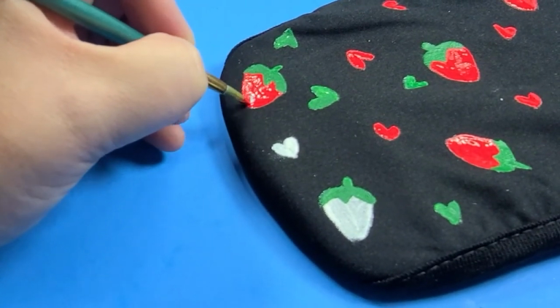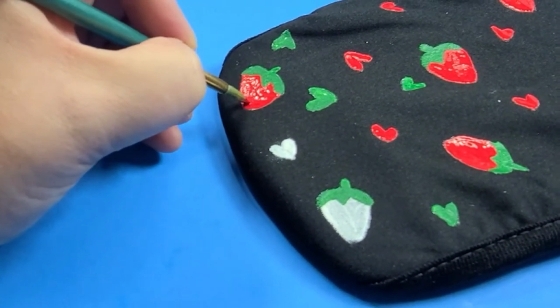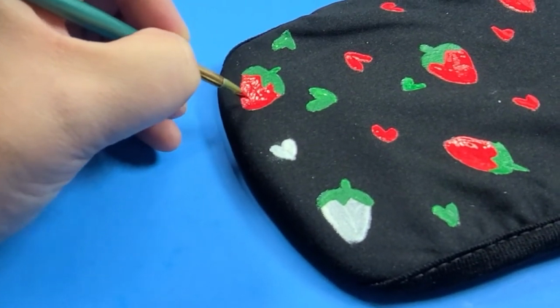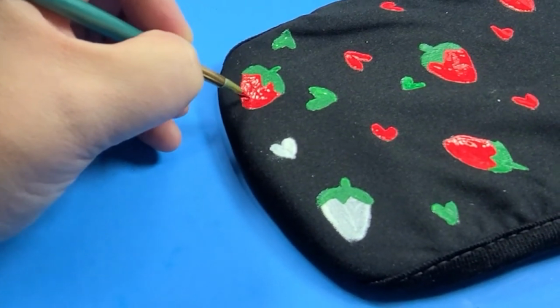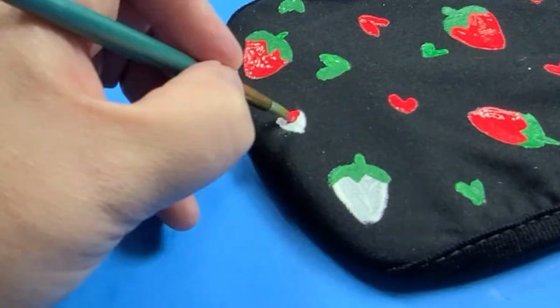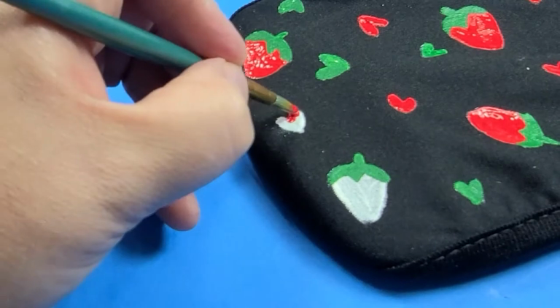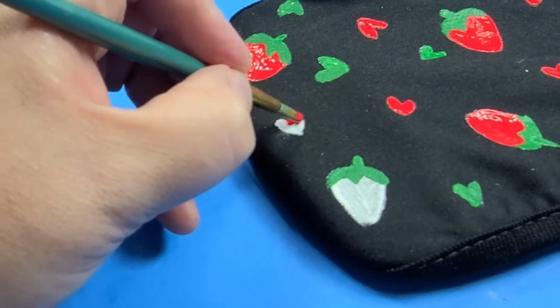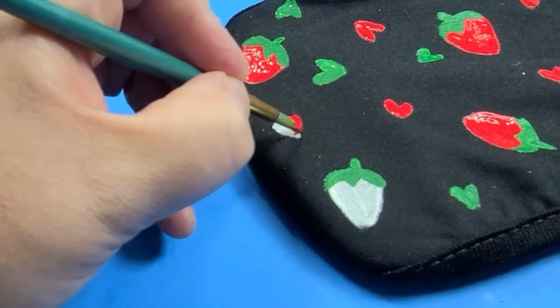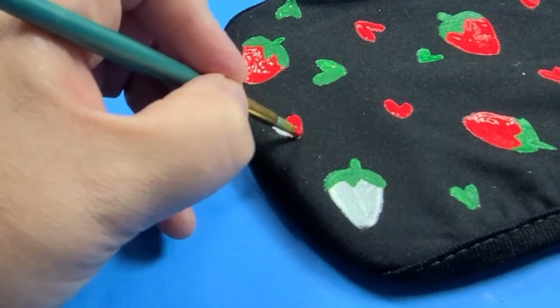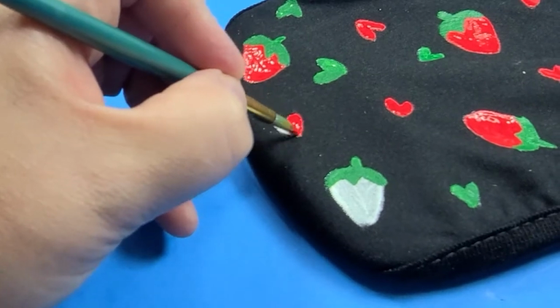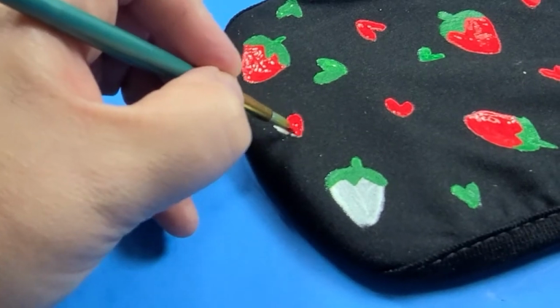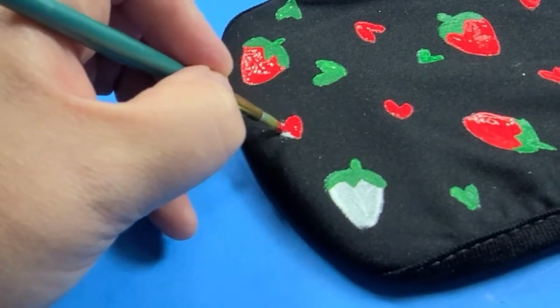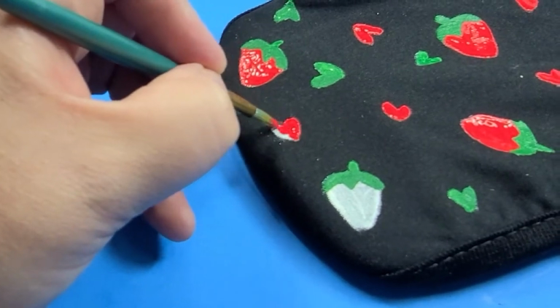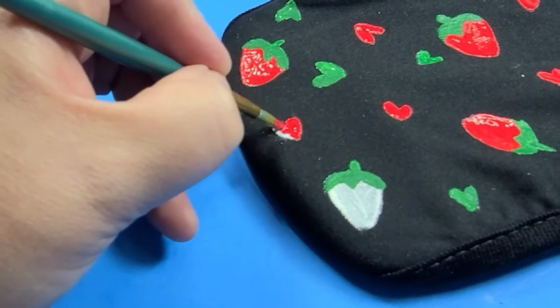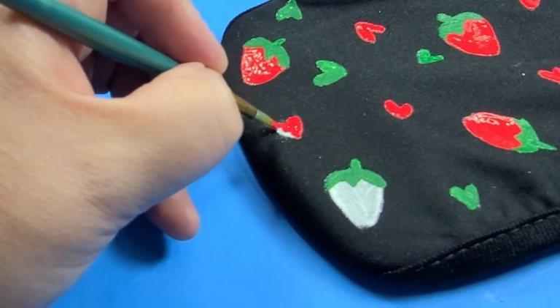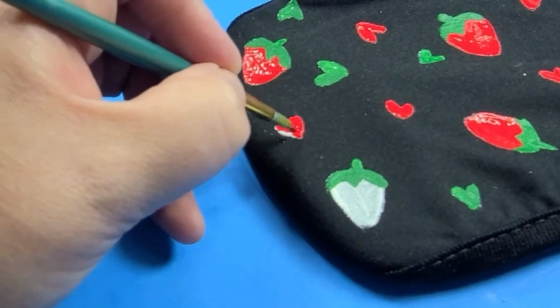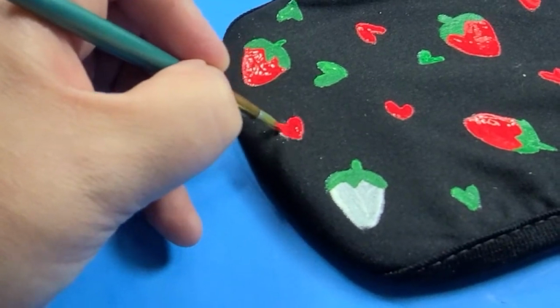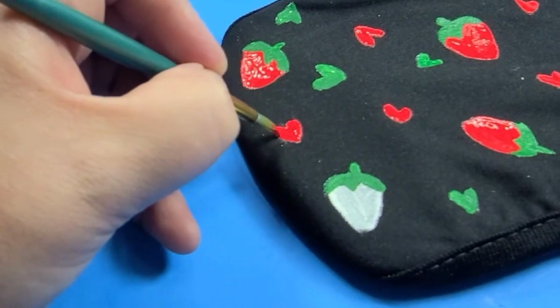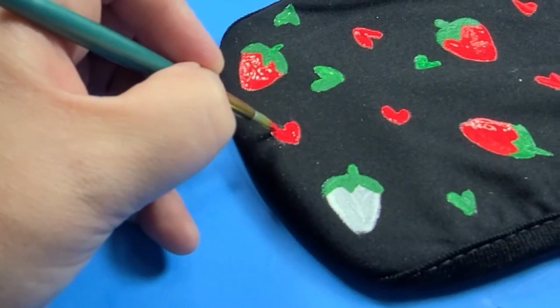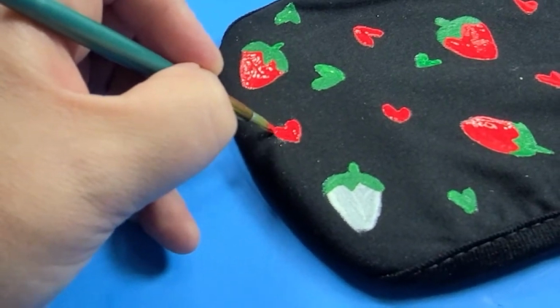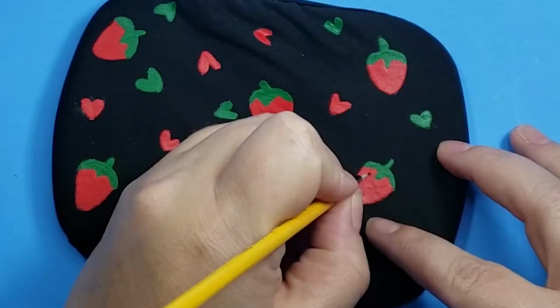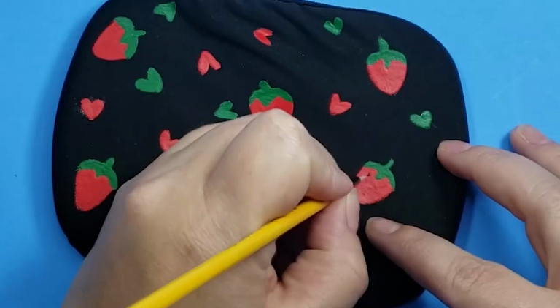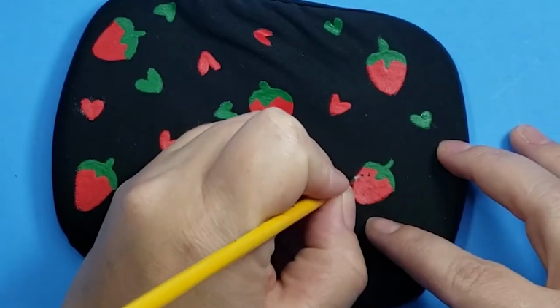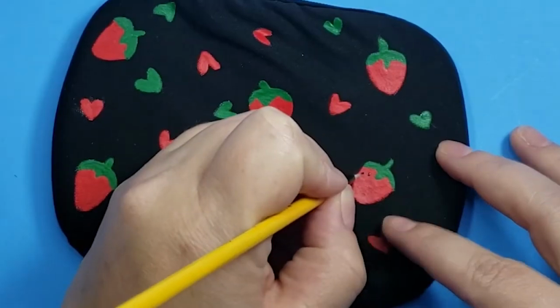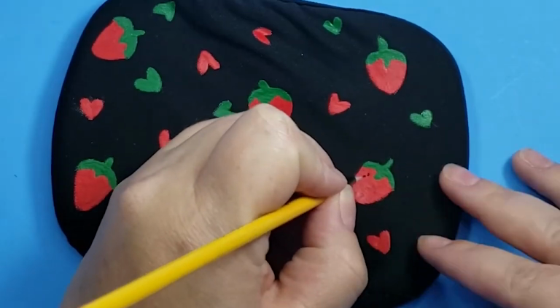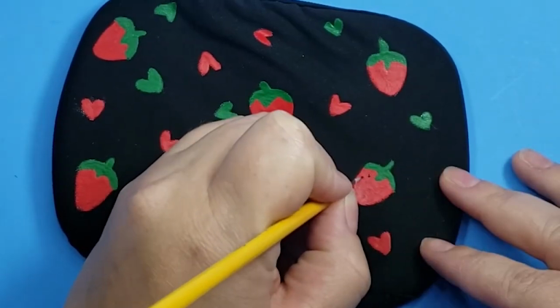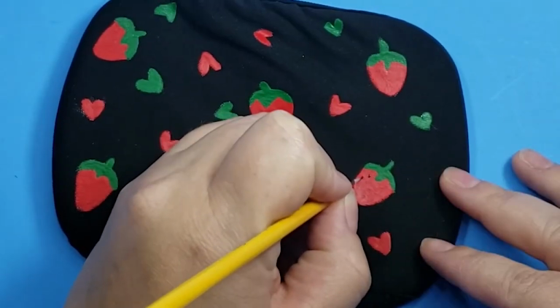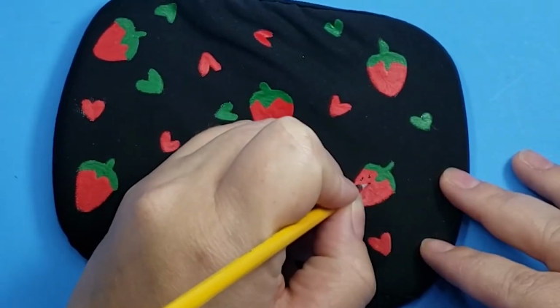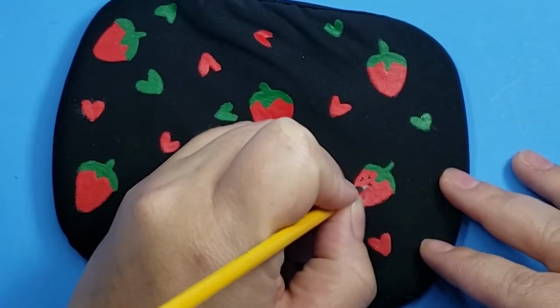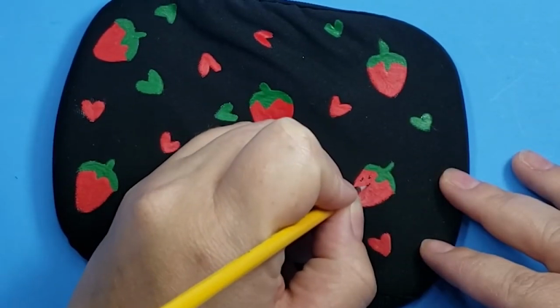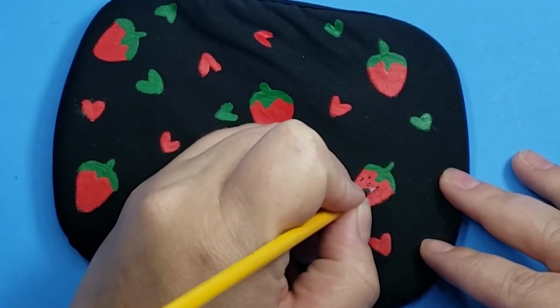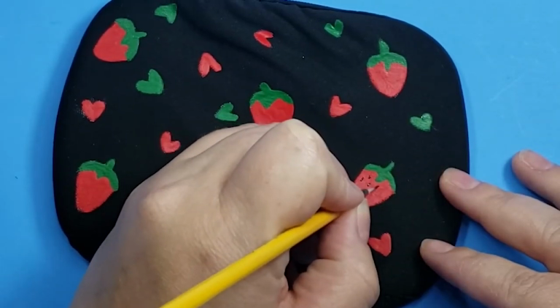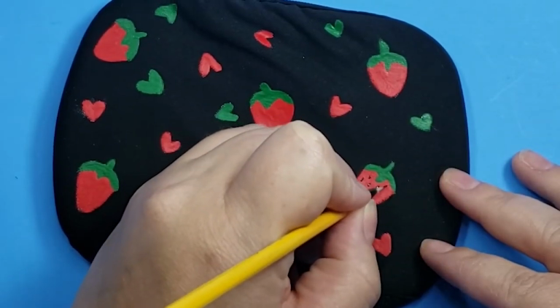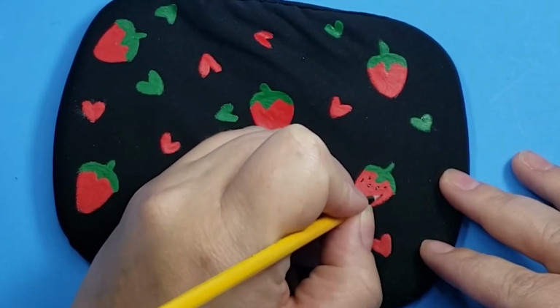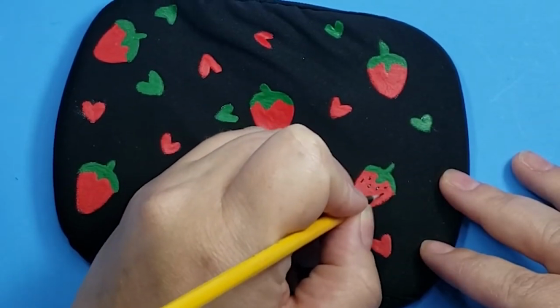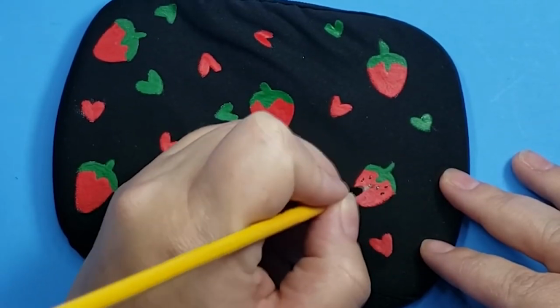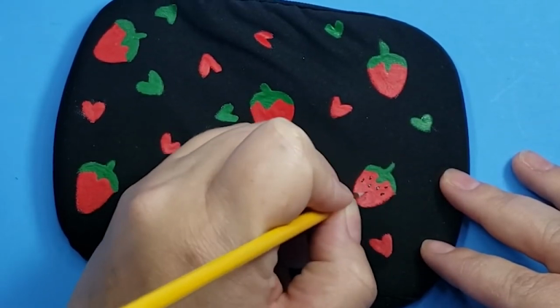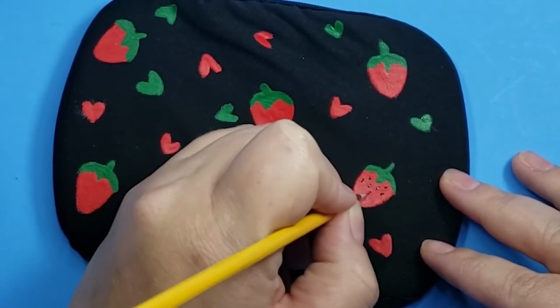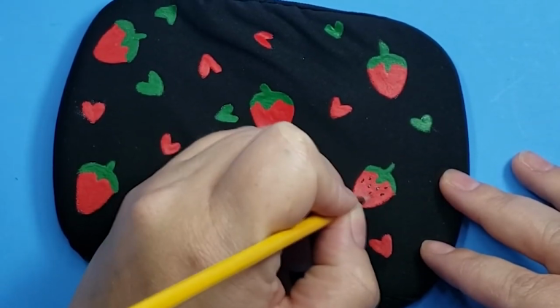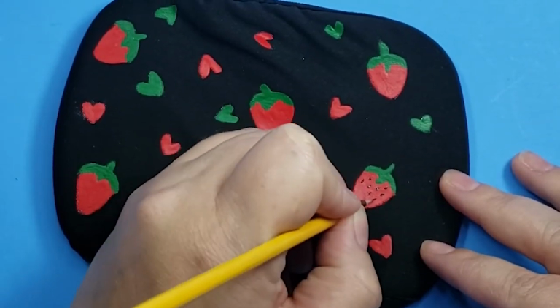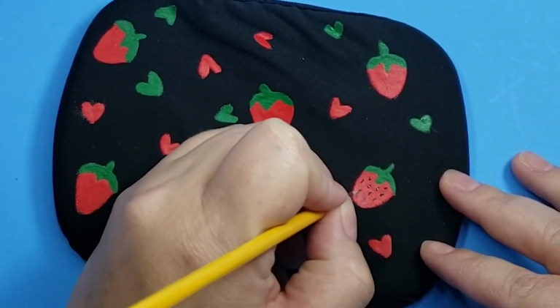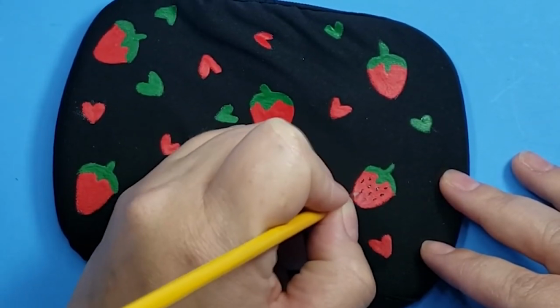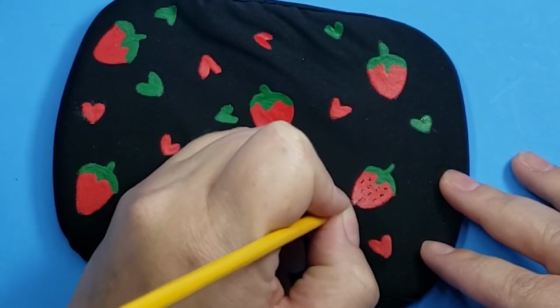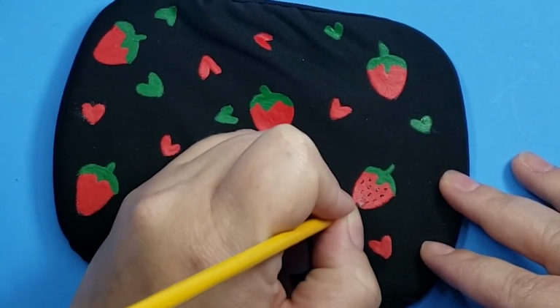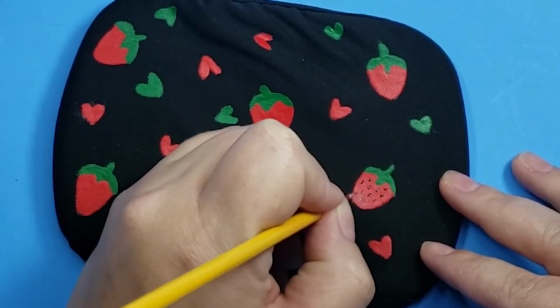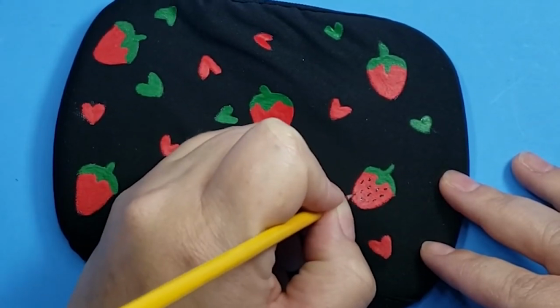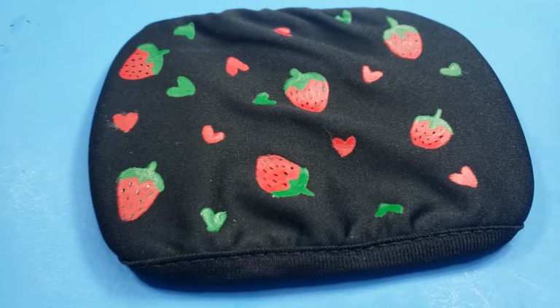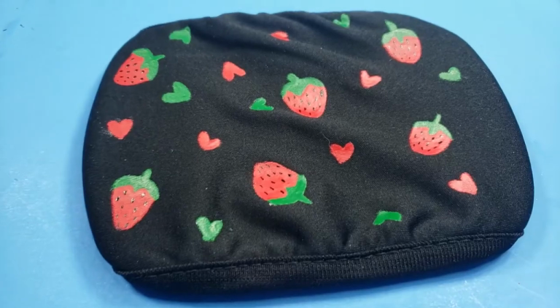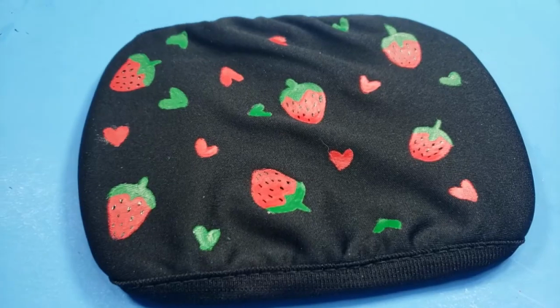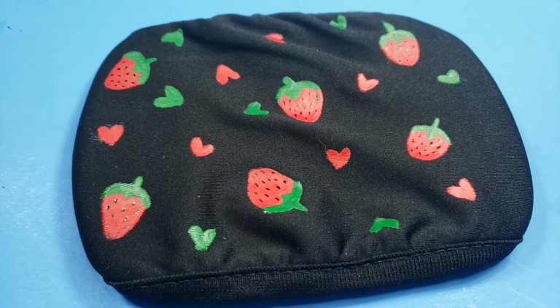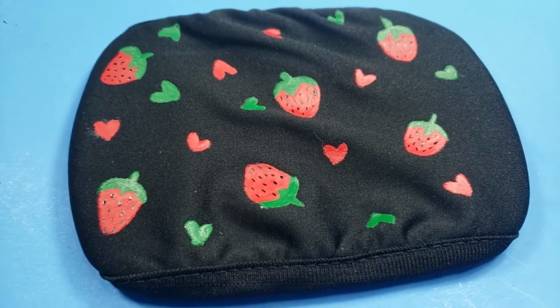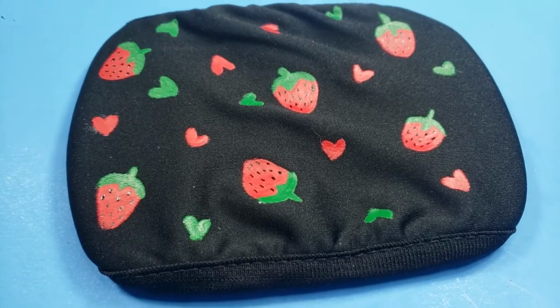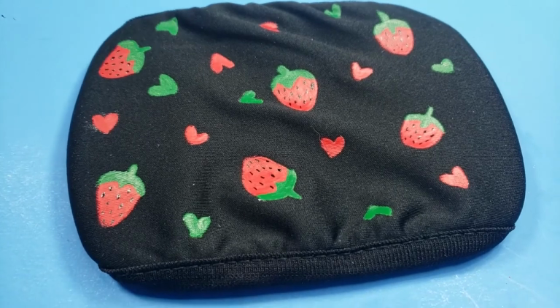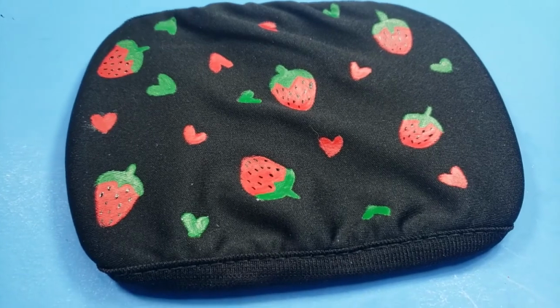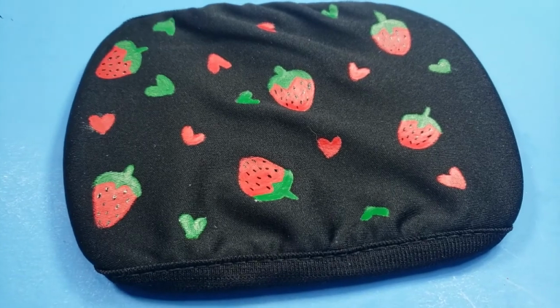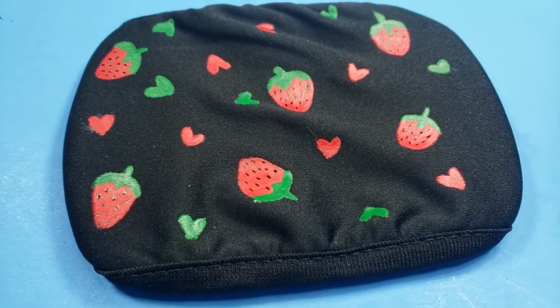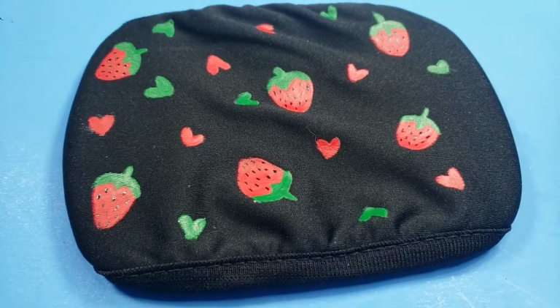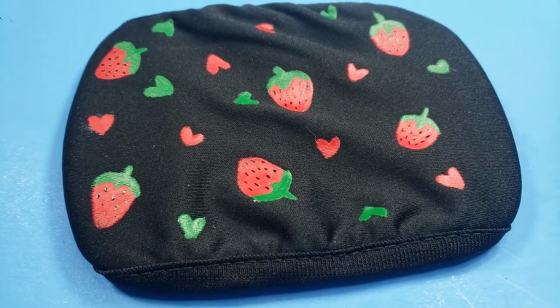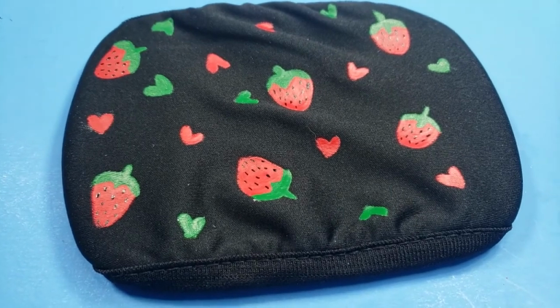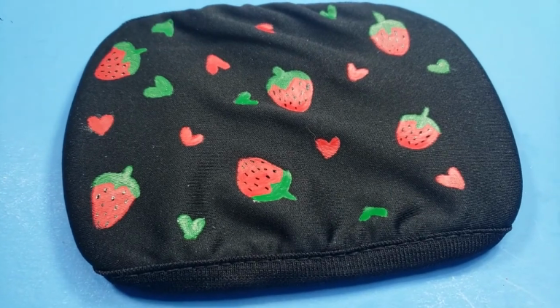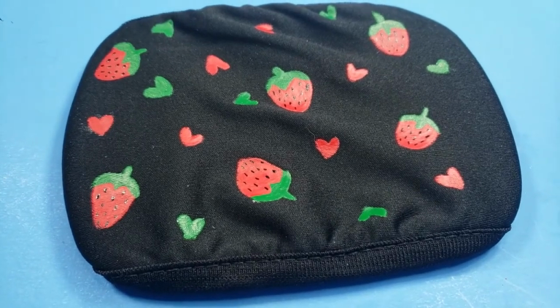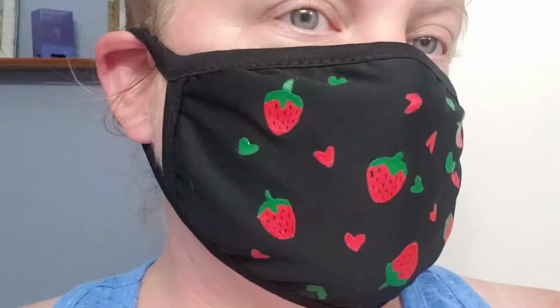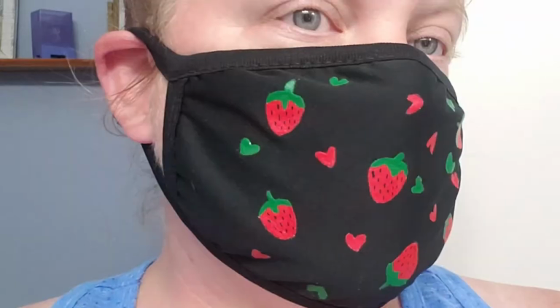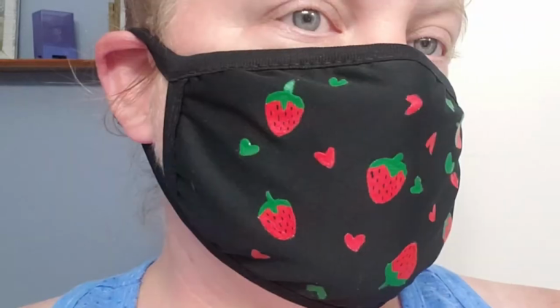The fabric of this mask seemed really easy to paint, and once it was dry, the paint stretched and moved with the mask with no problems.